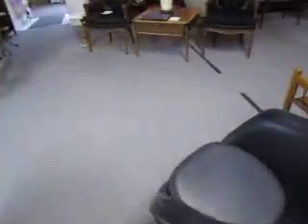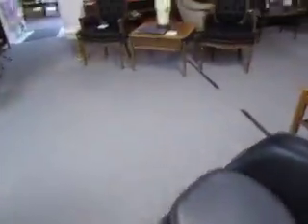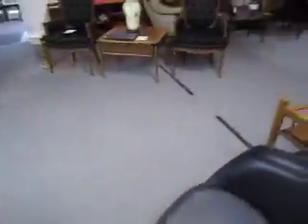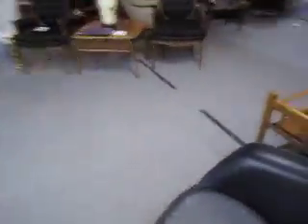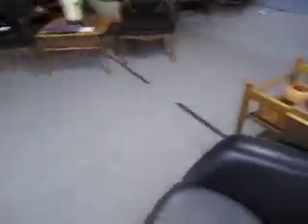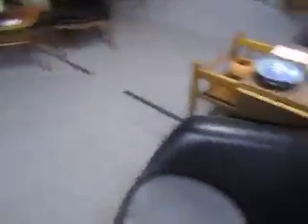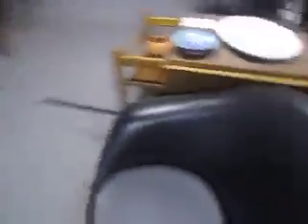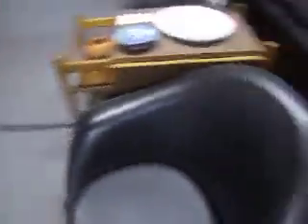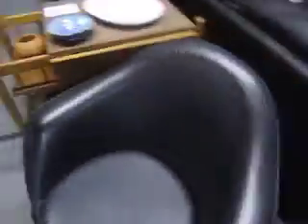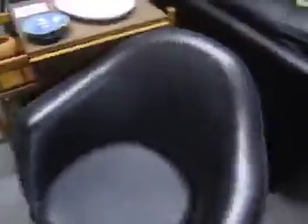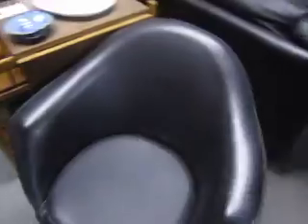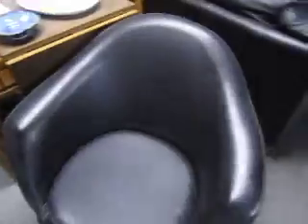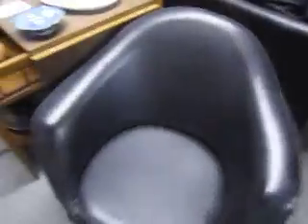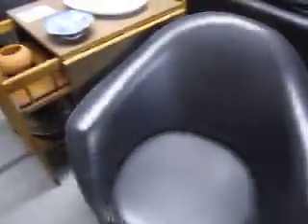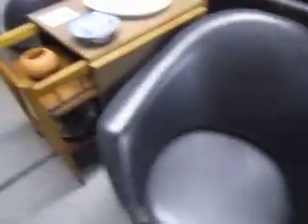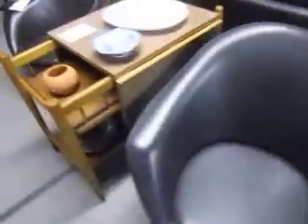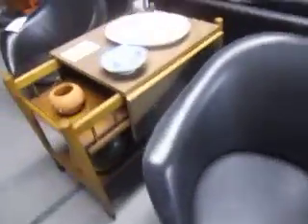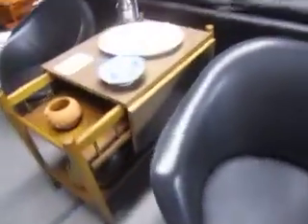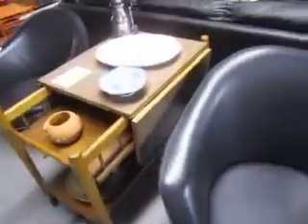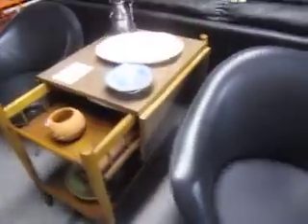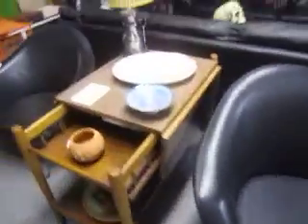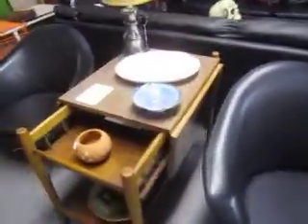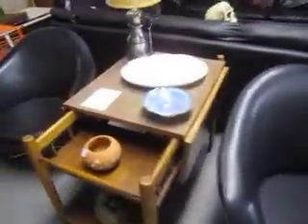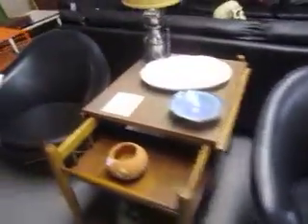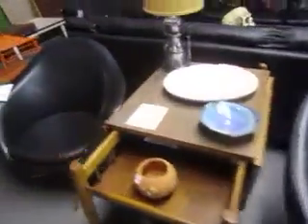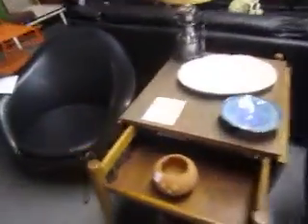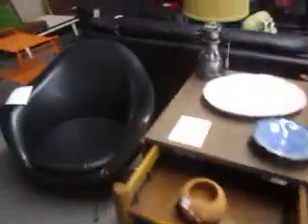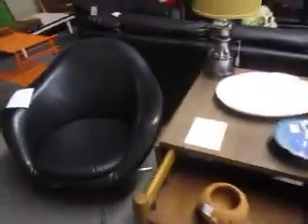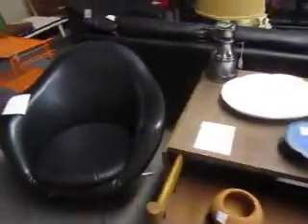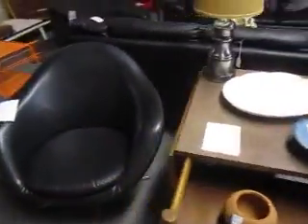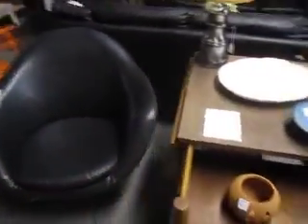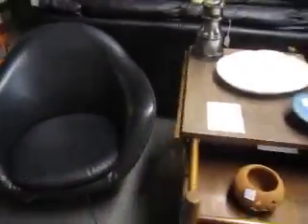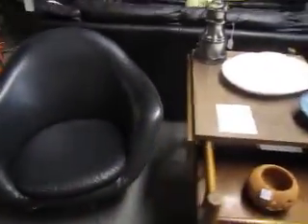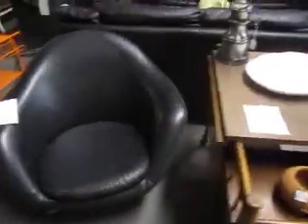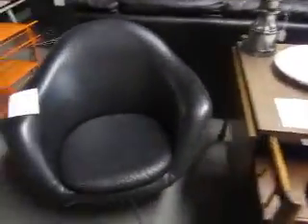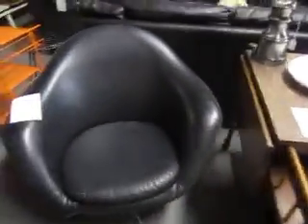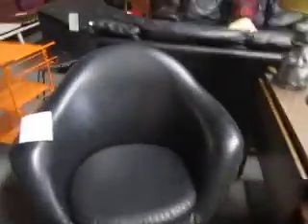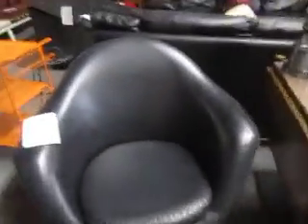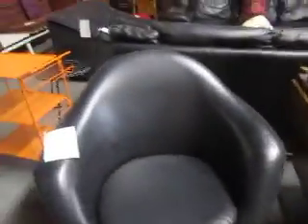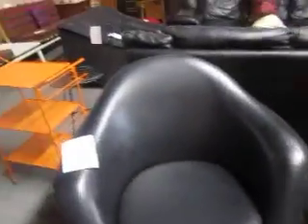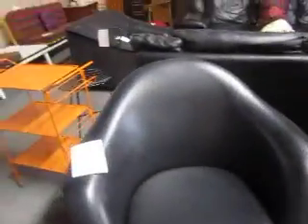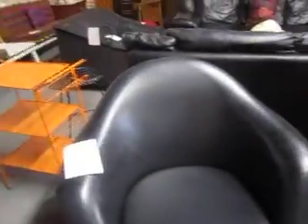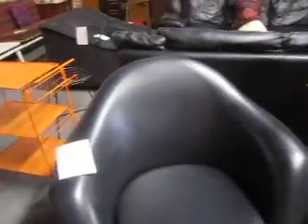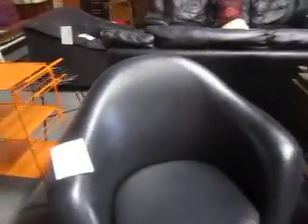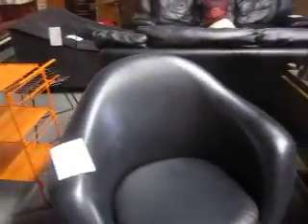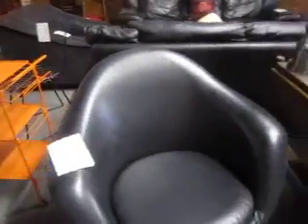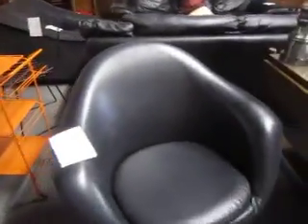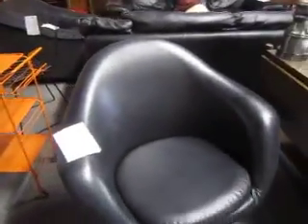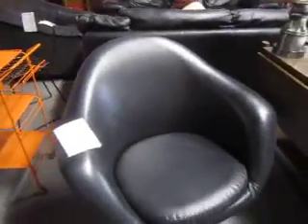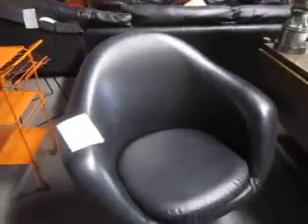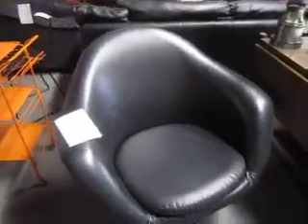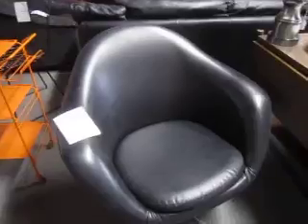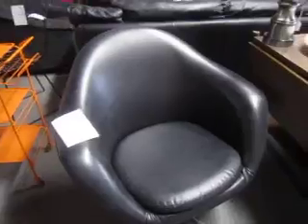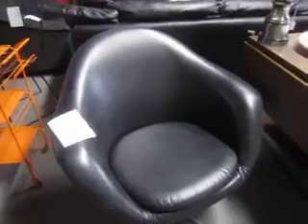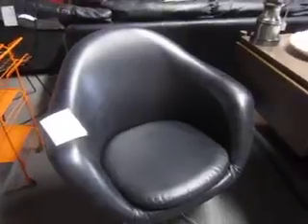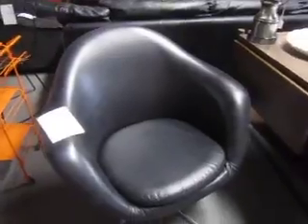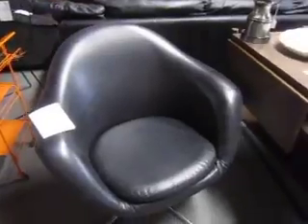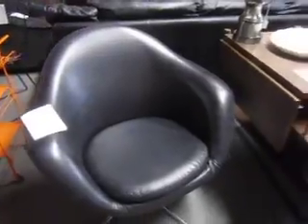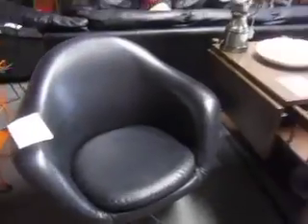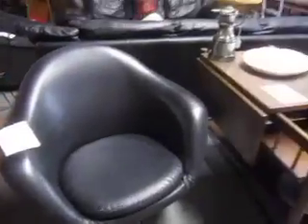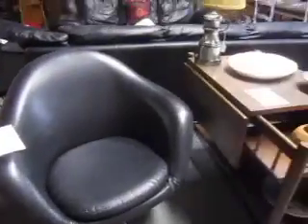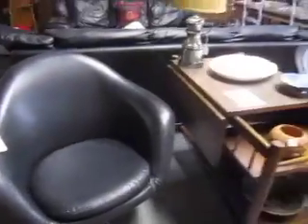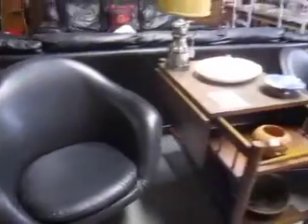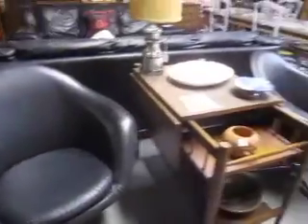We've got these cool swivel chairs by Overman going for $4.50 for the pair.